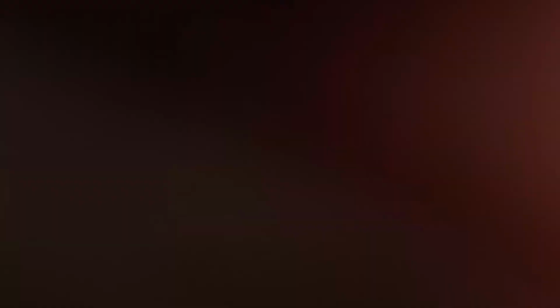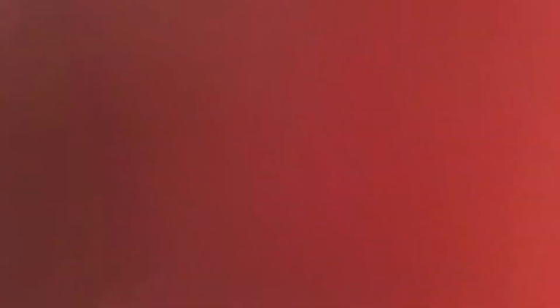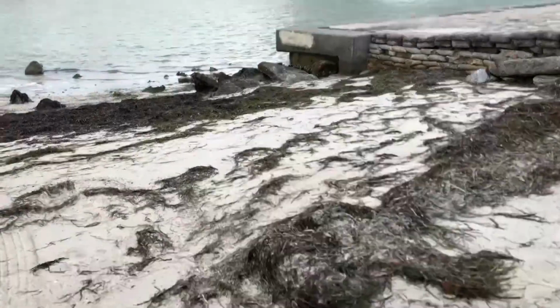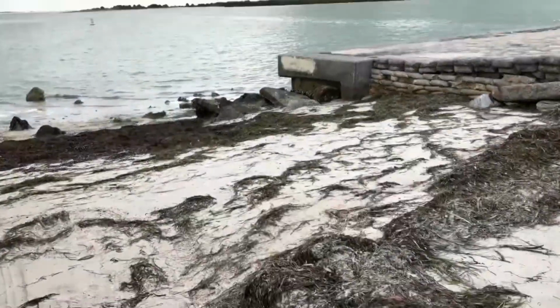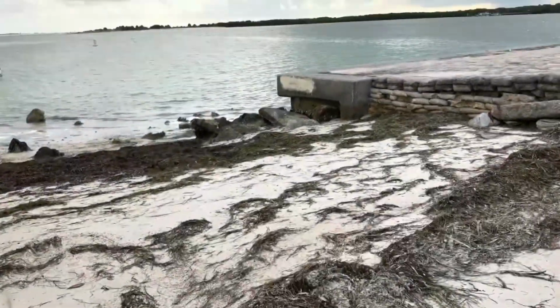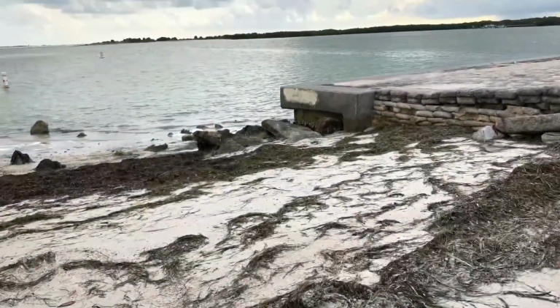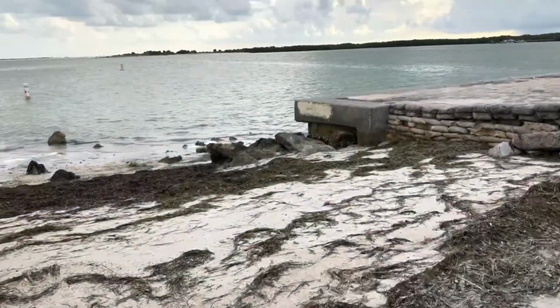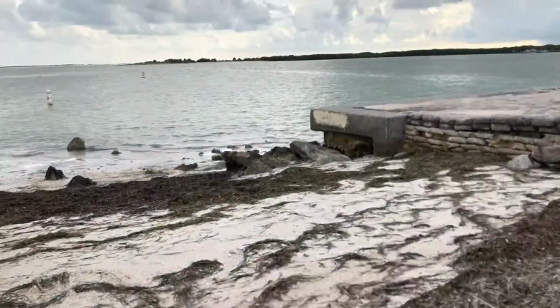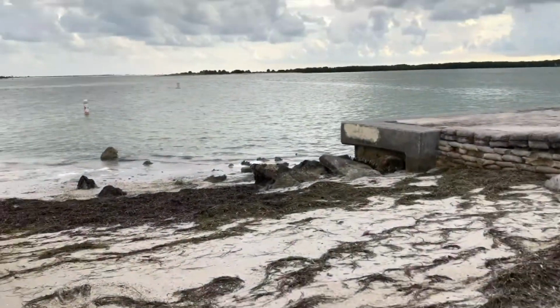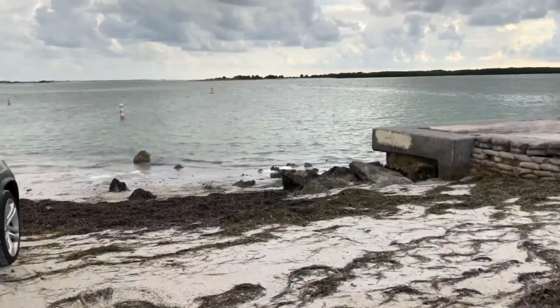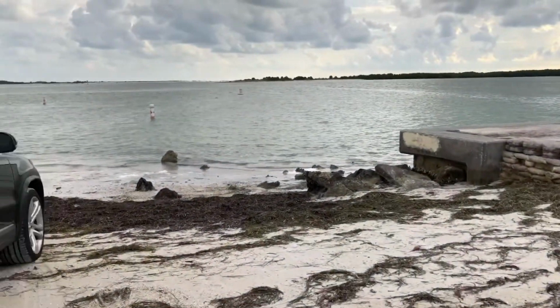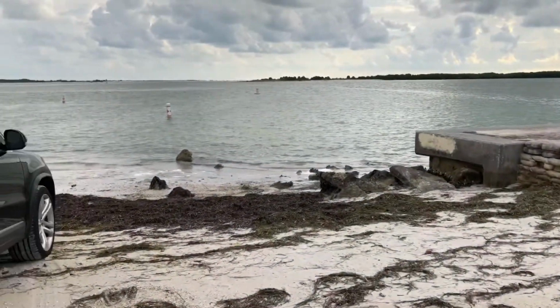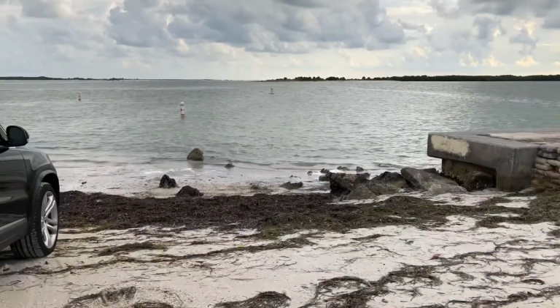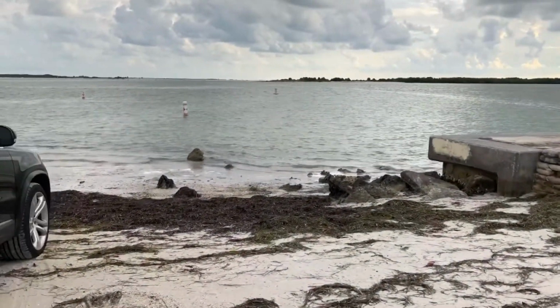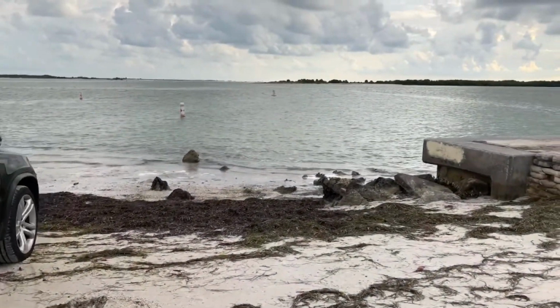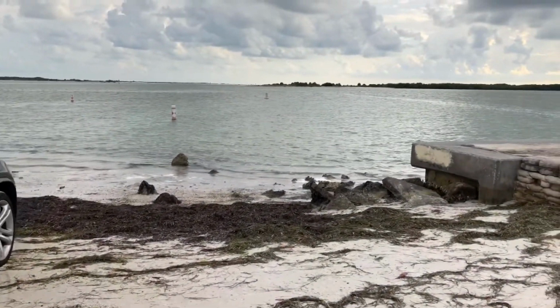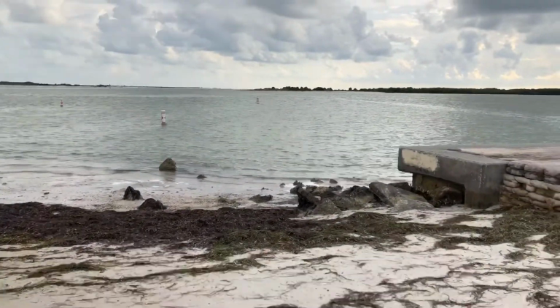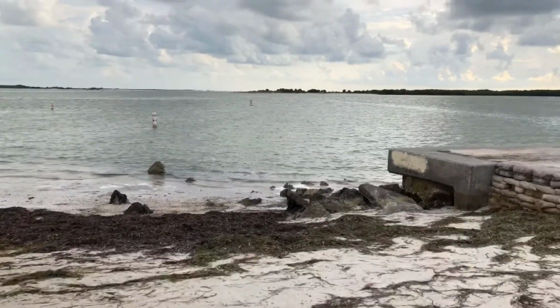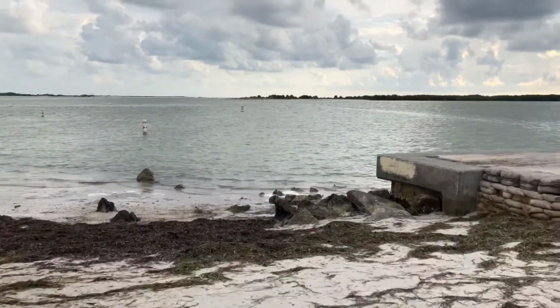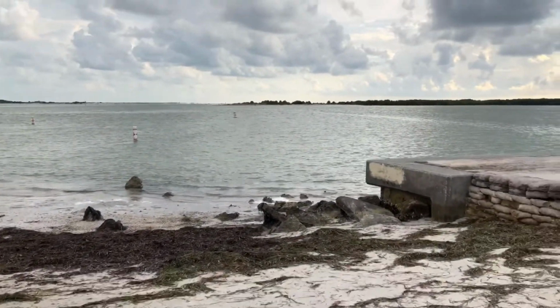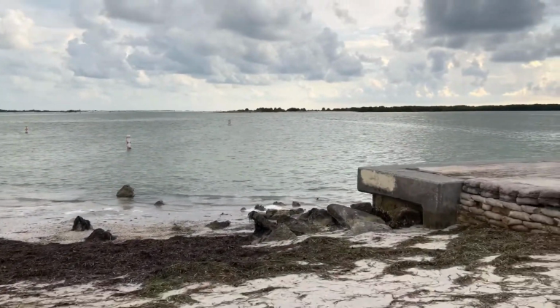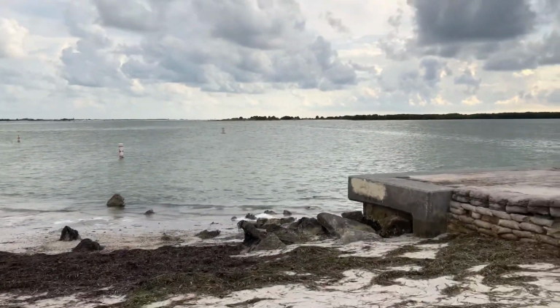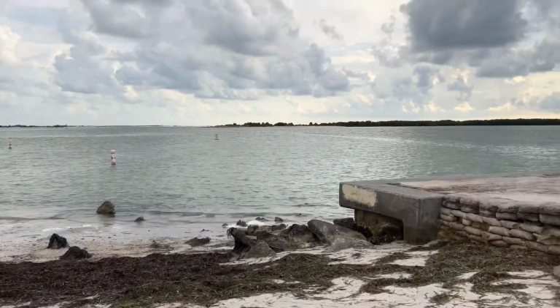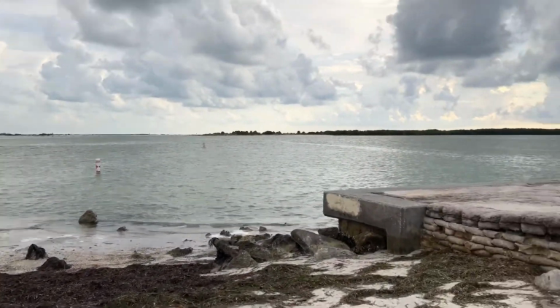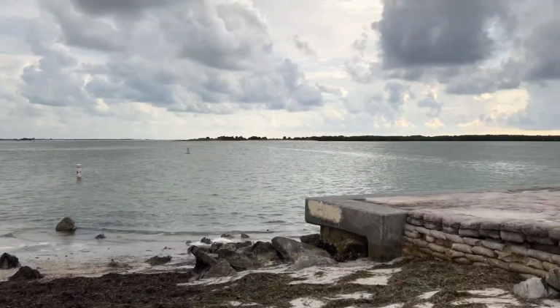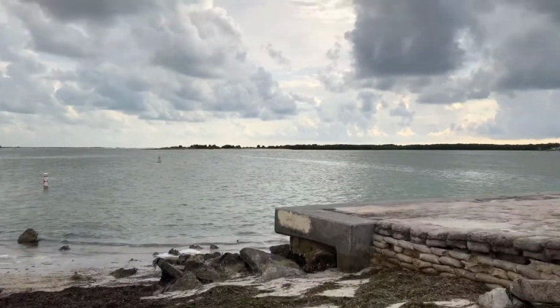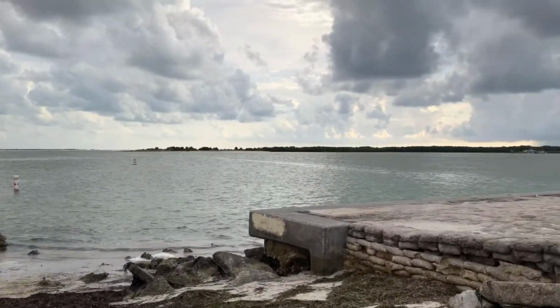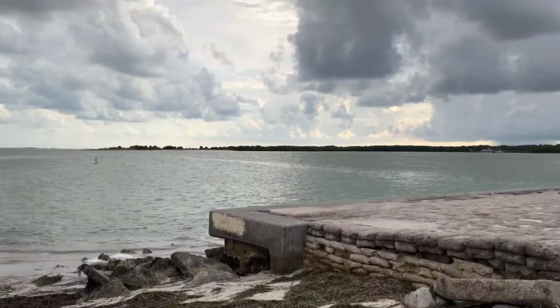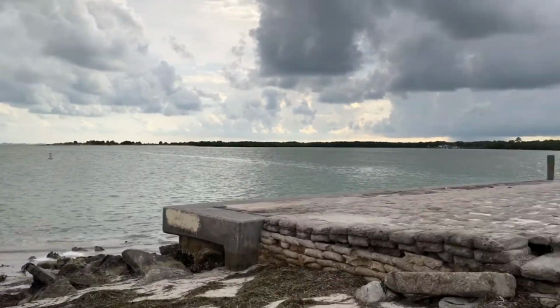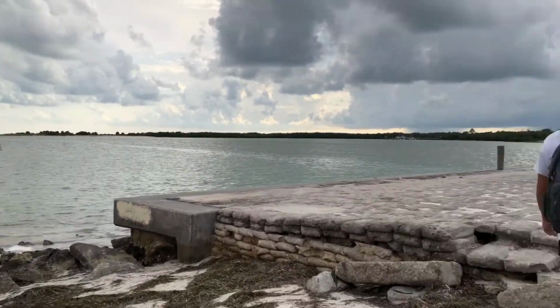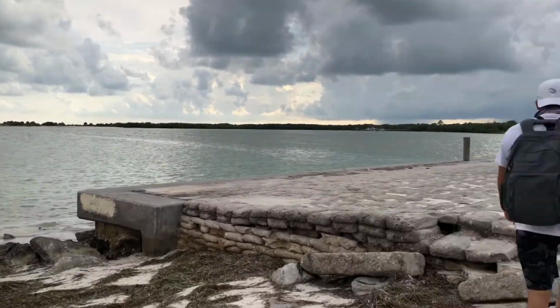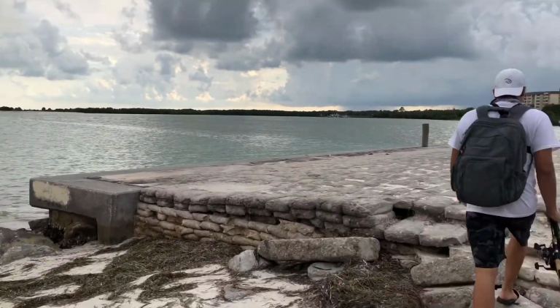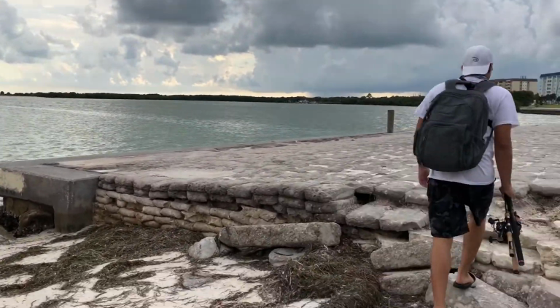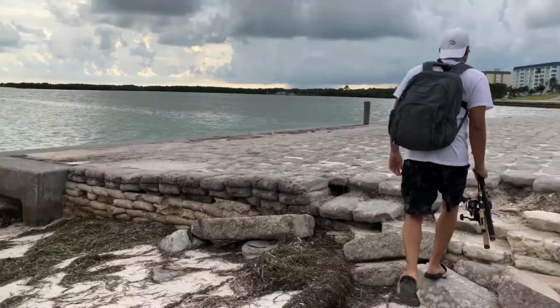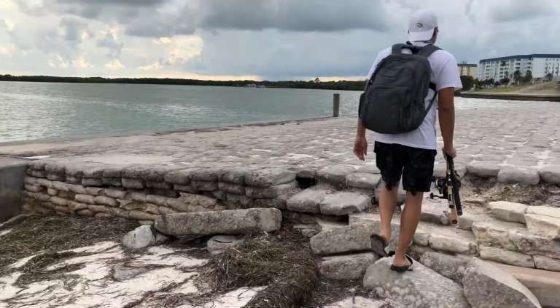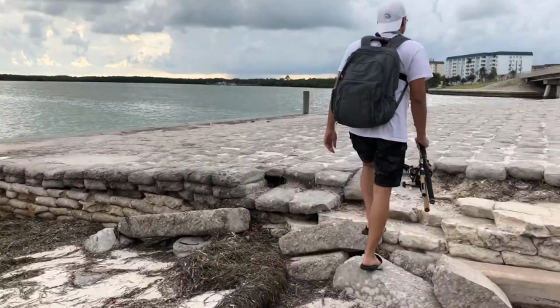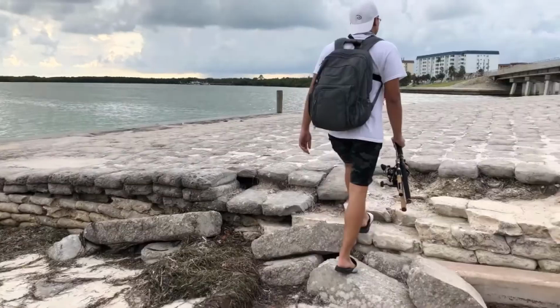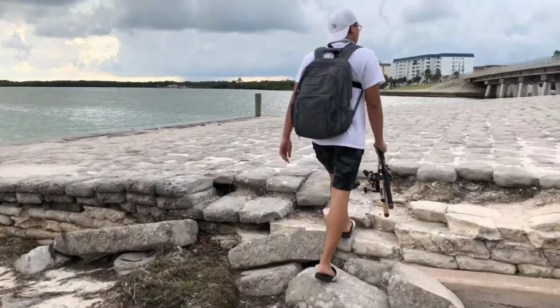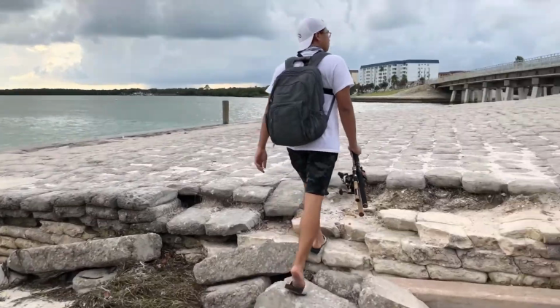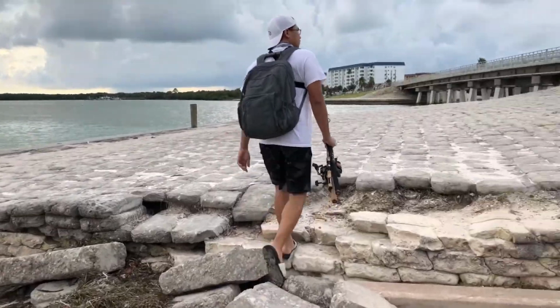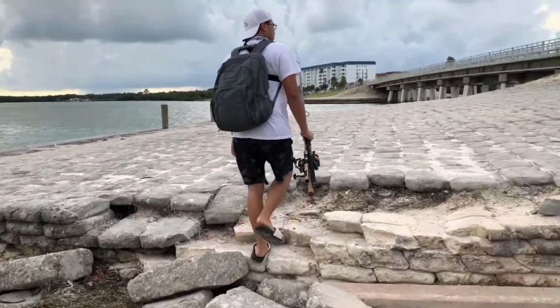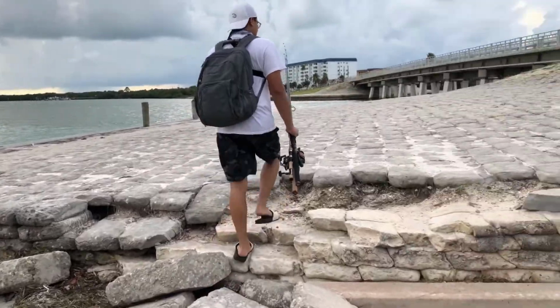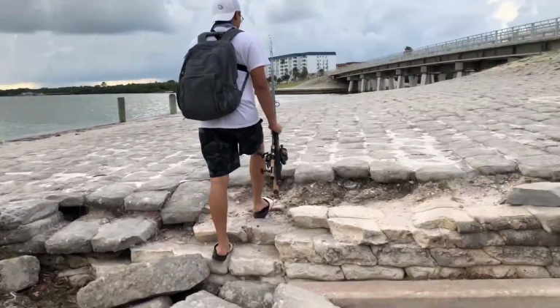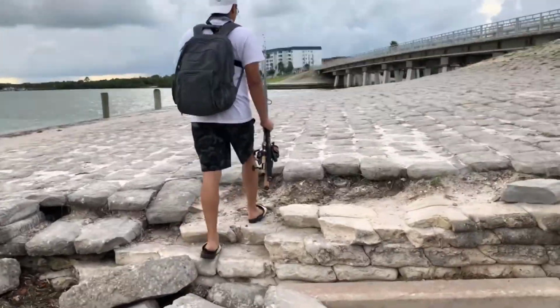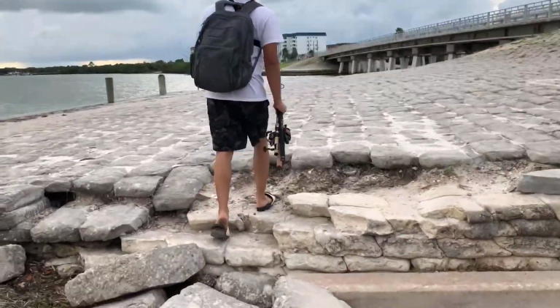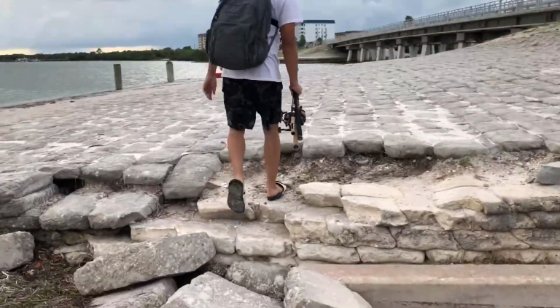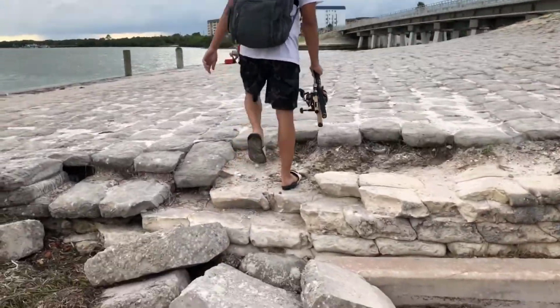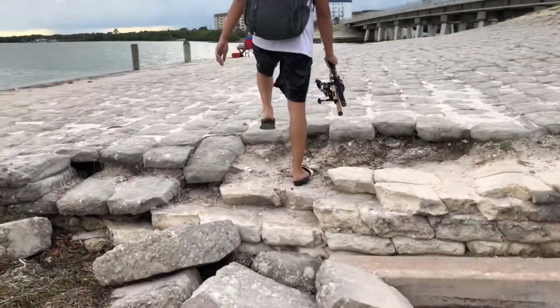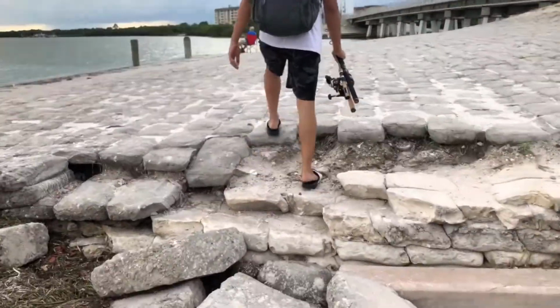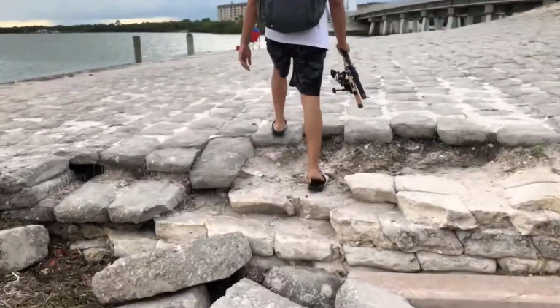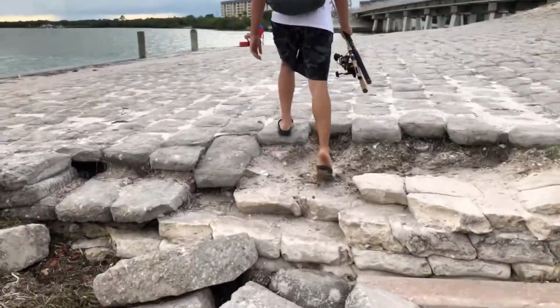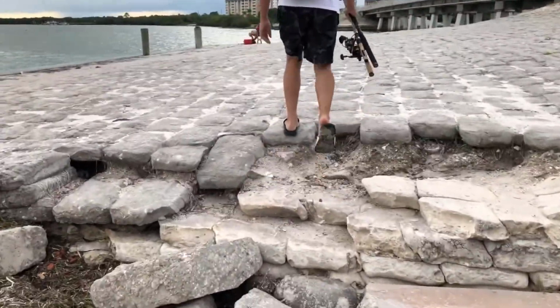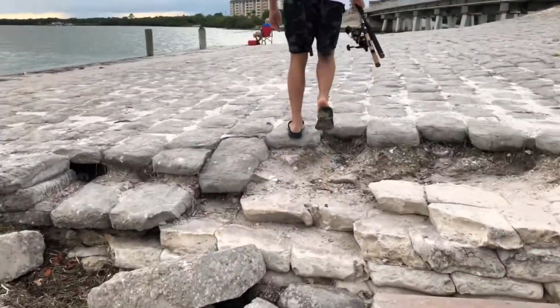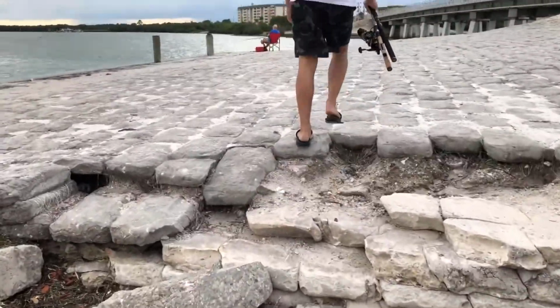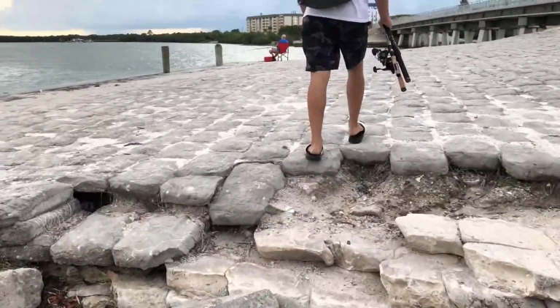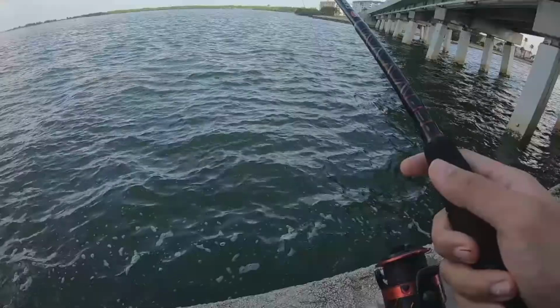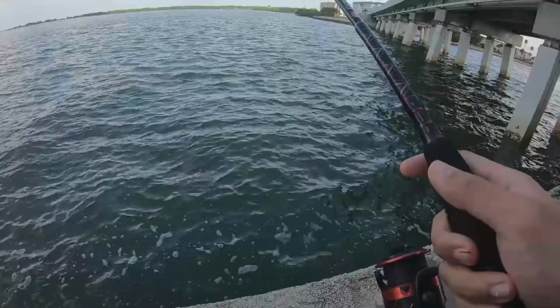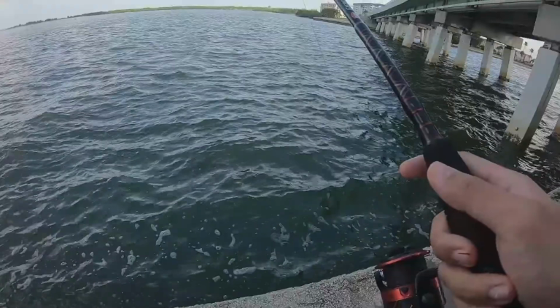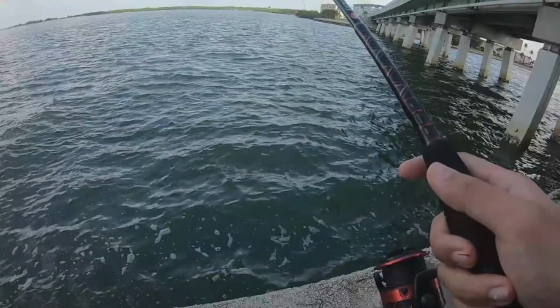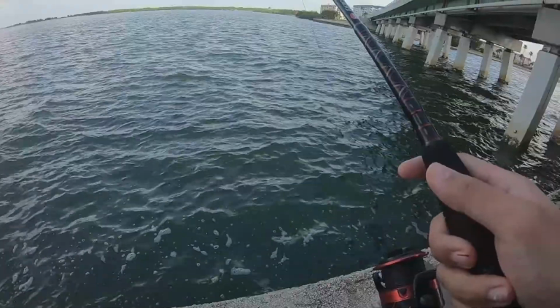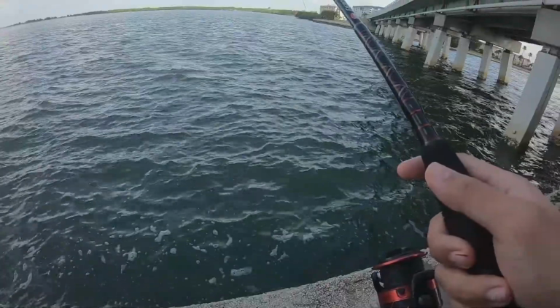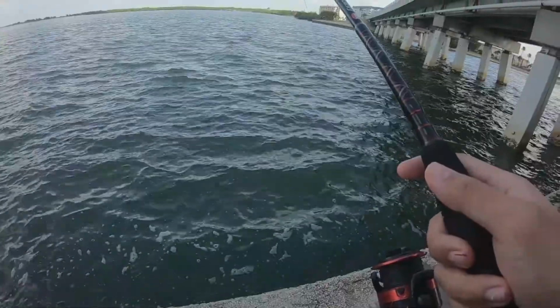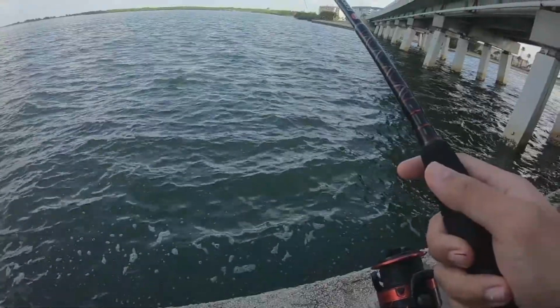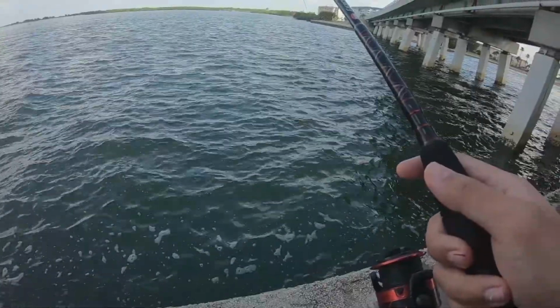We have a fish we've caught in here. It is such a beautiful day, you guys. Like, seriously, it's a good day.